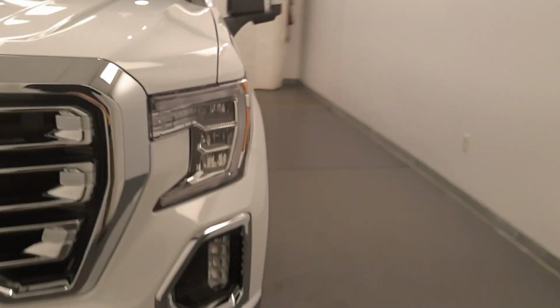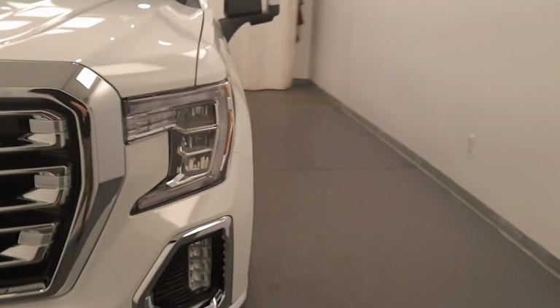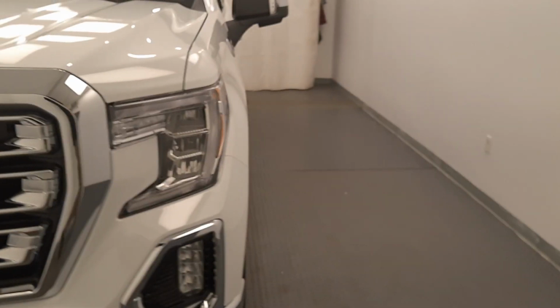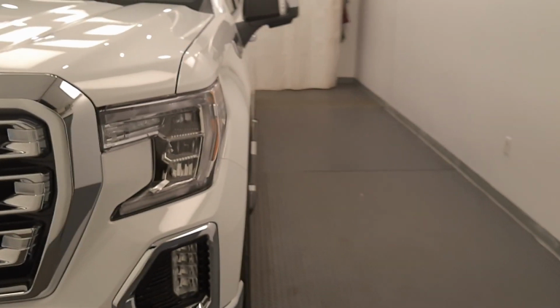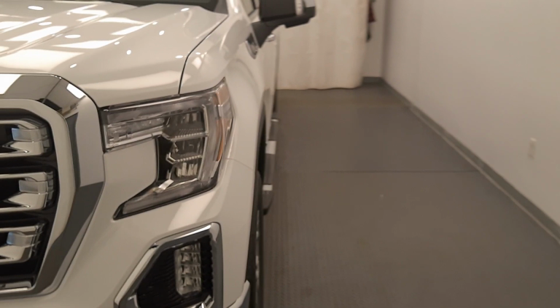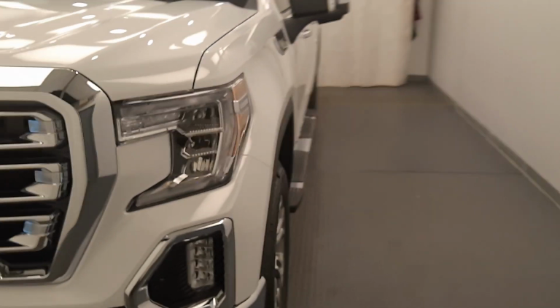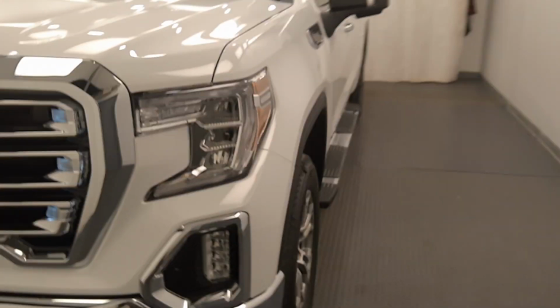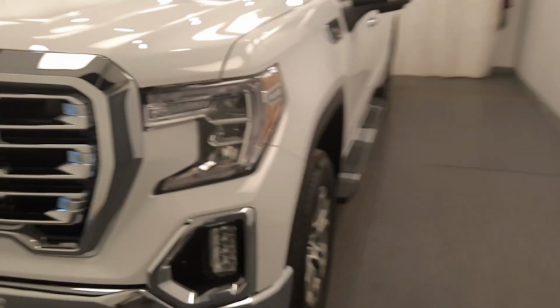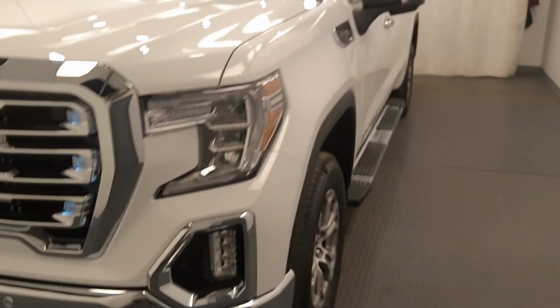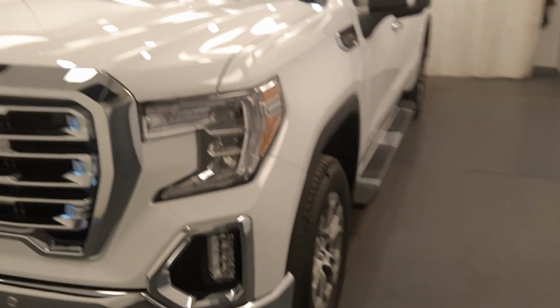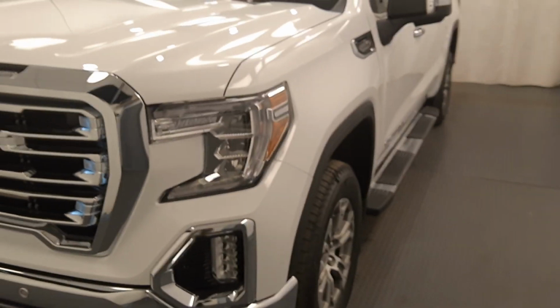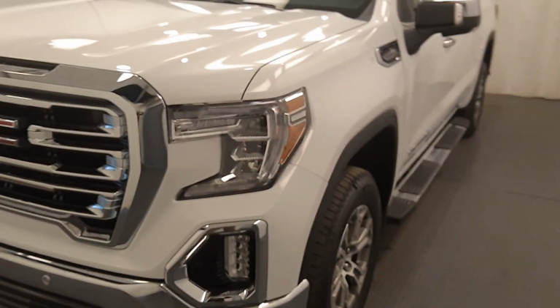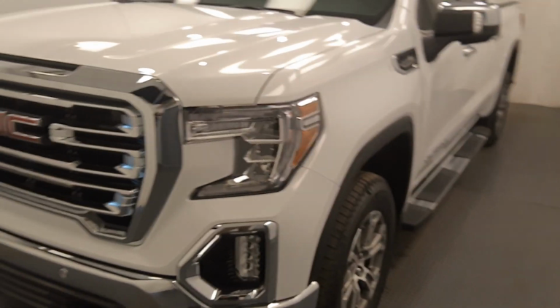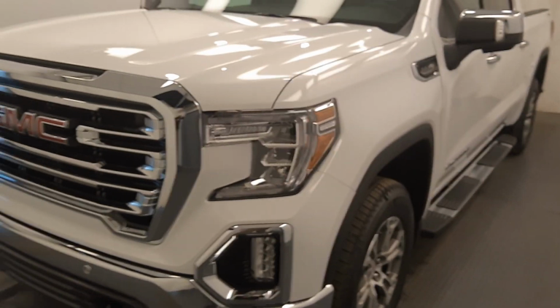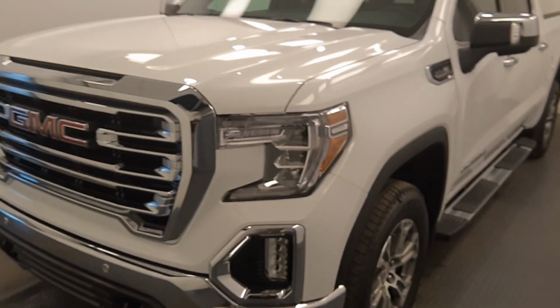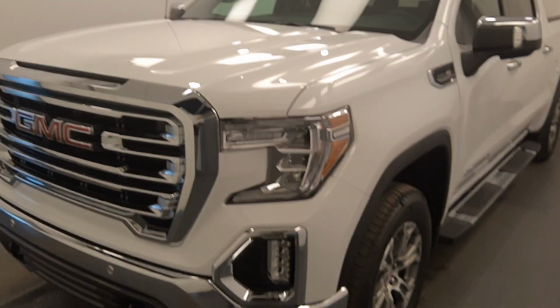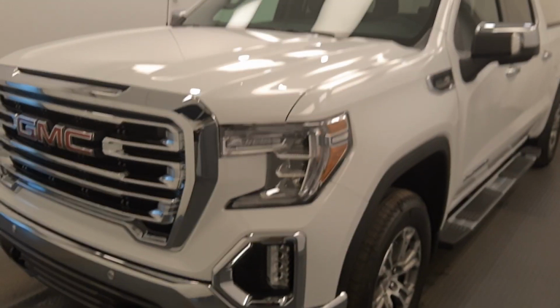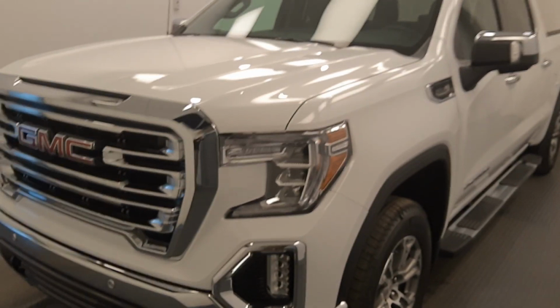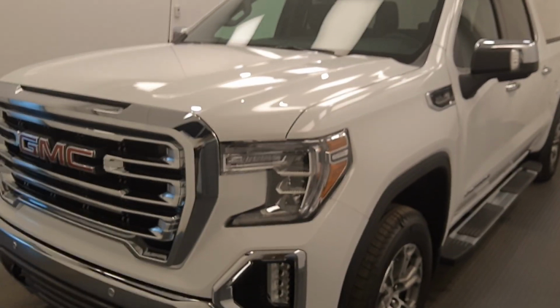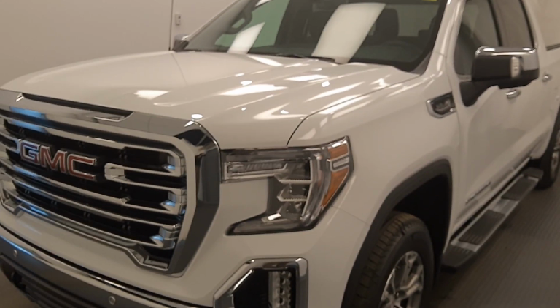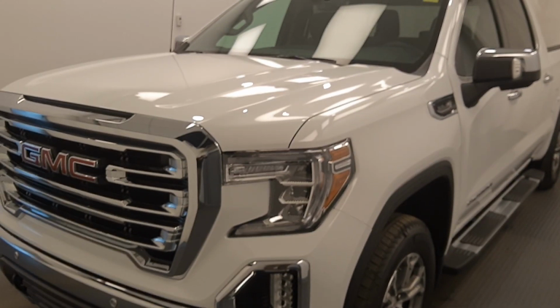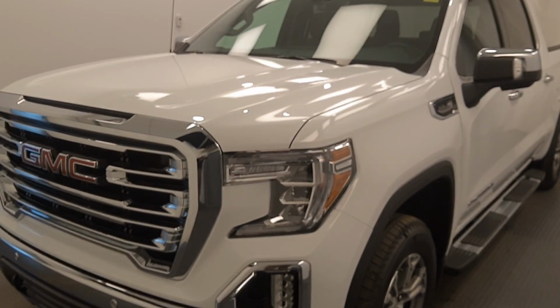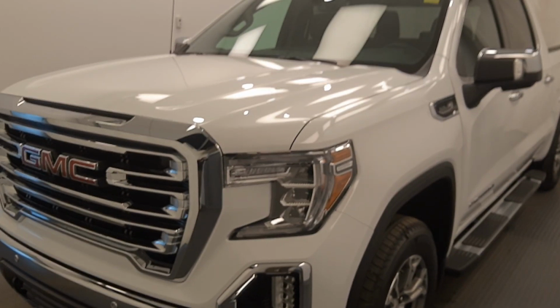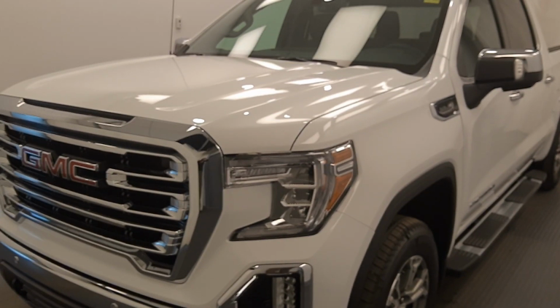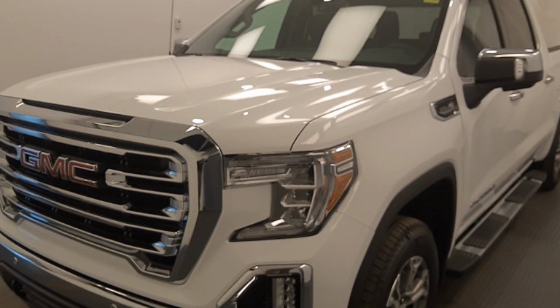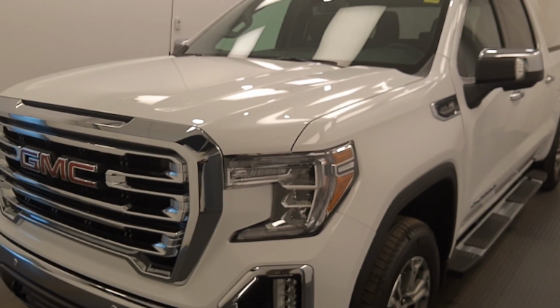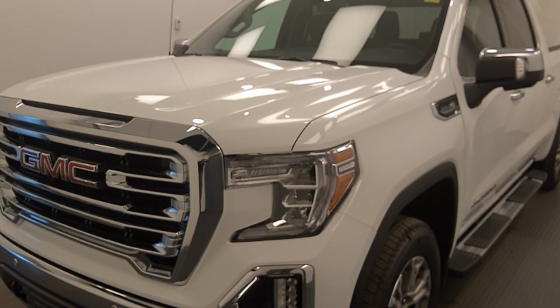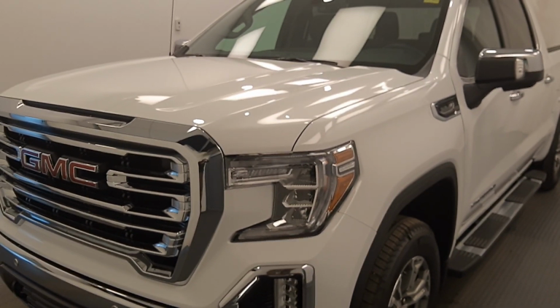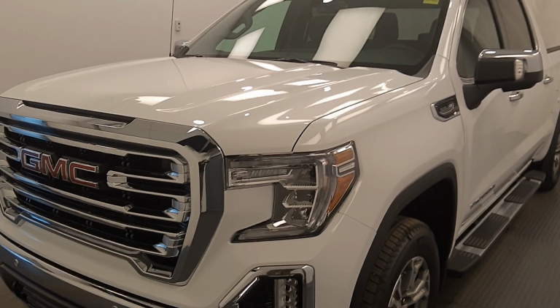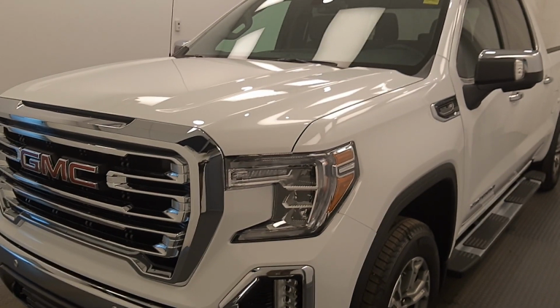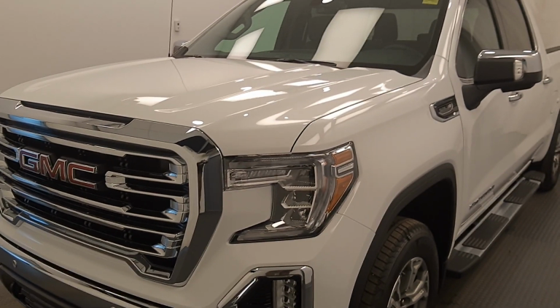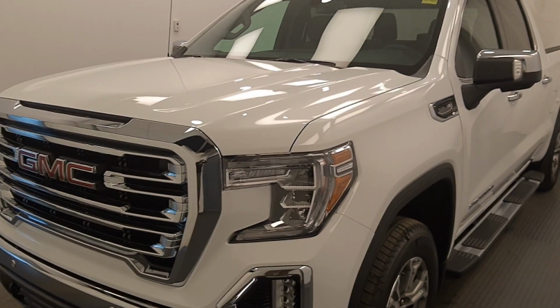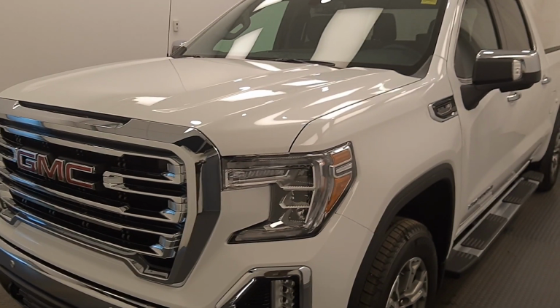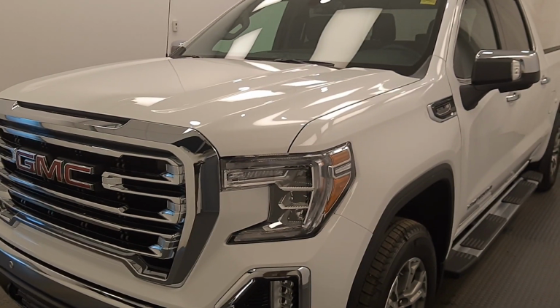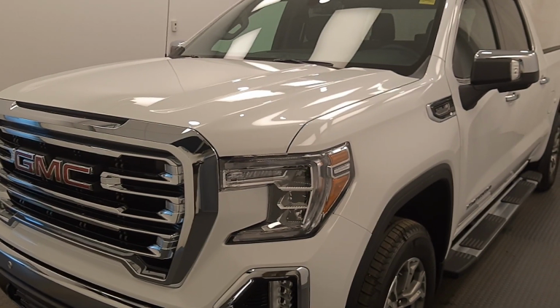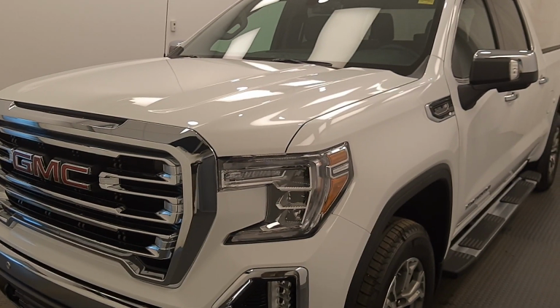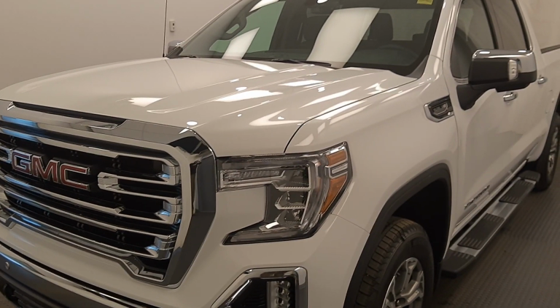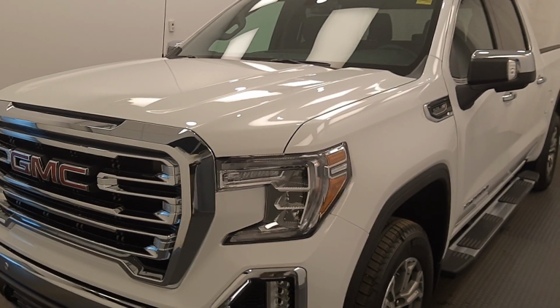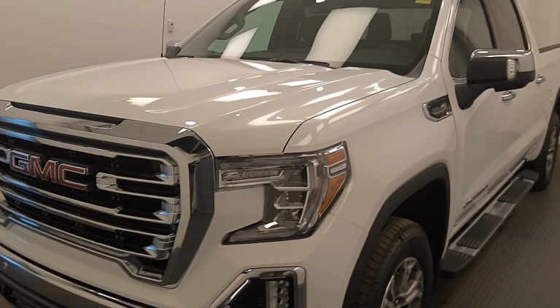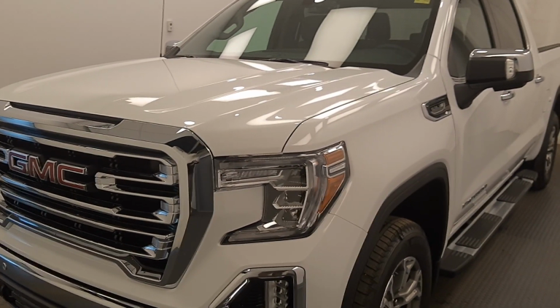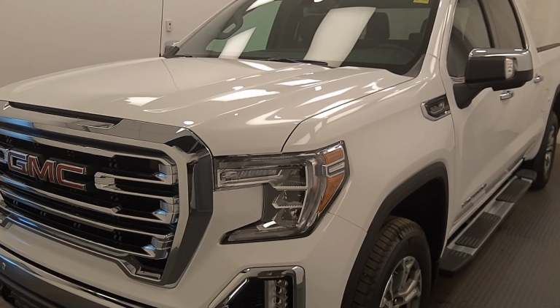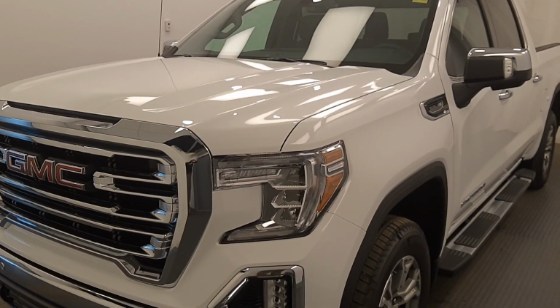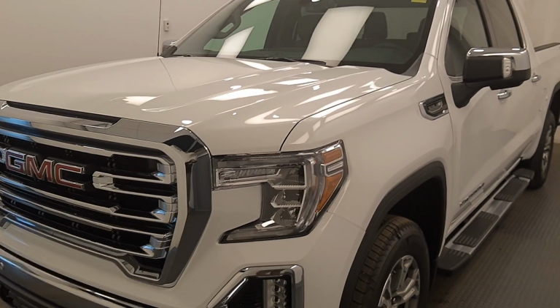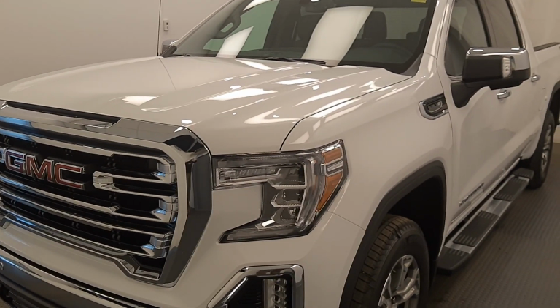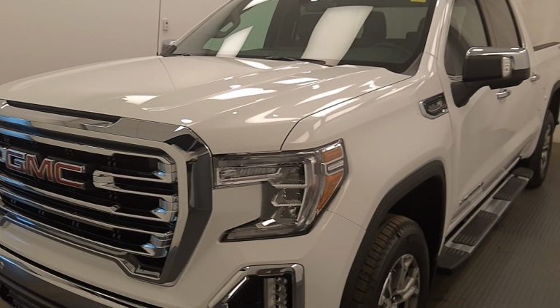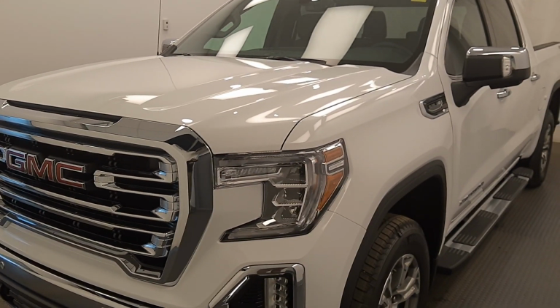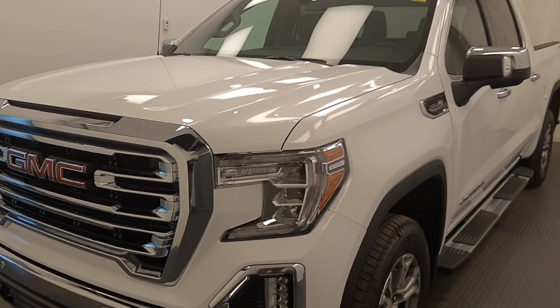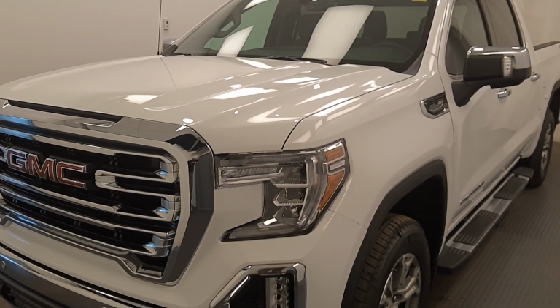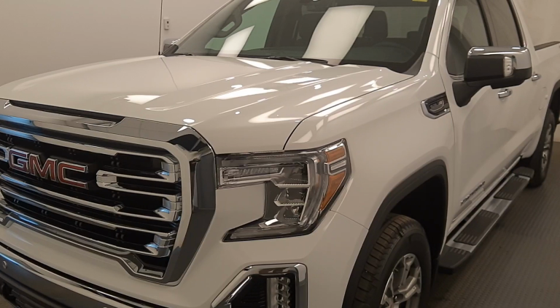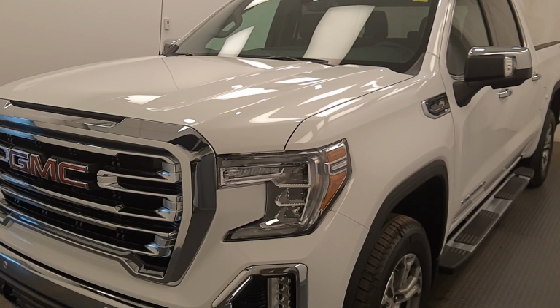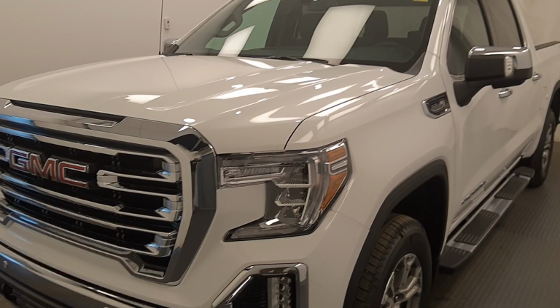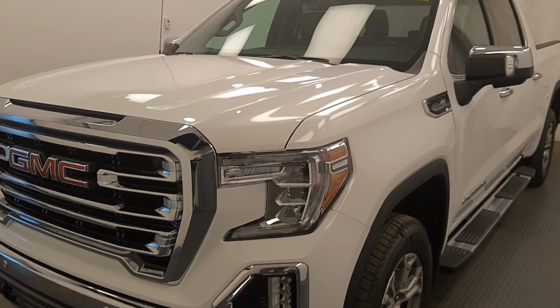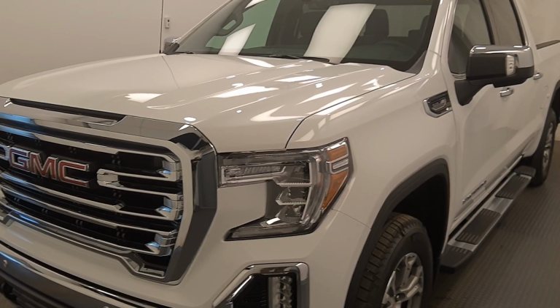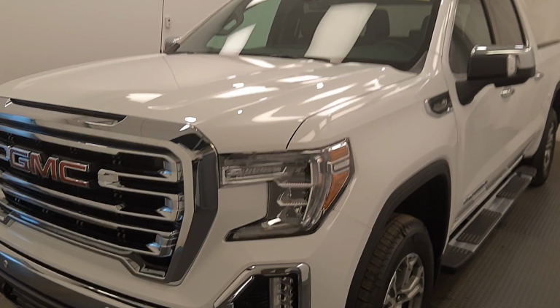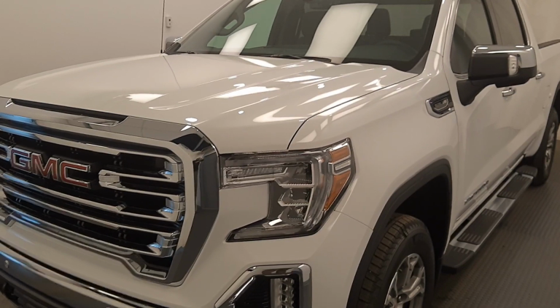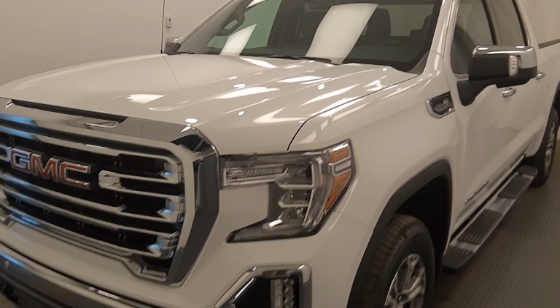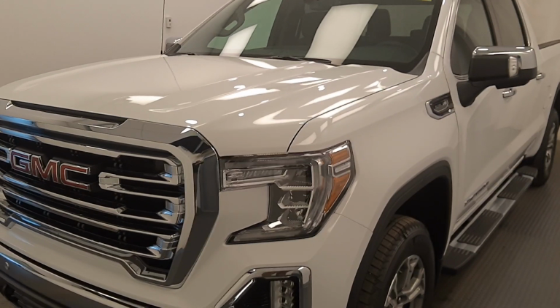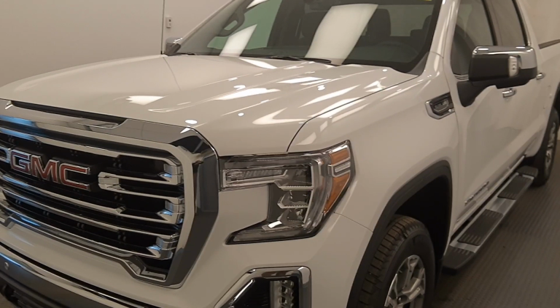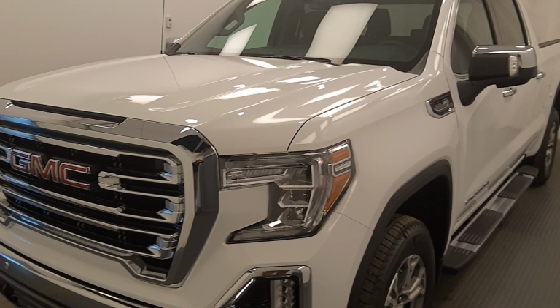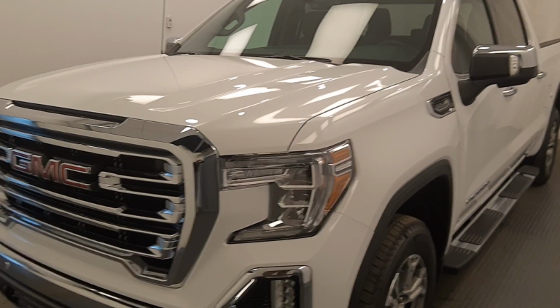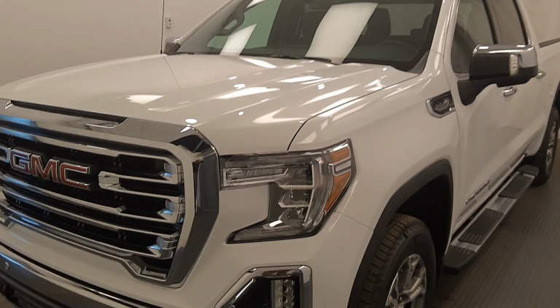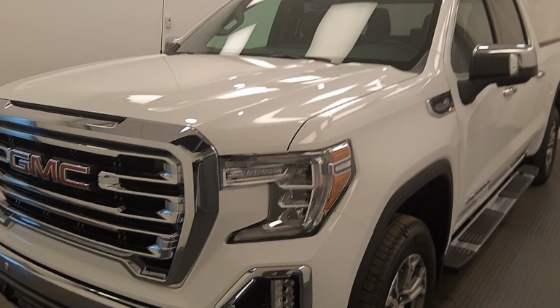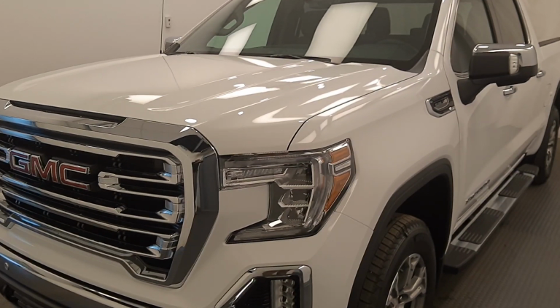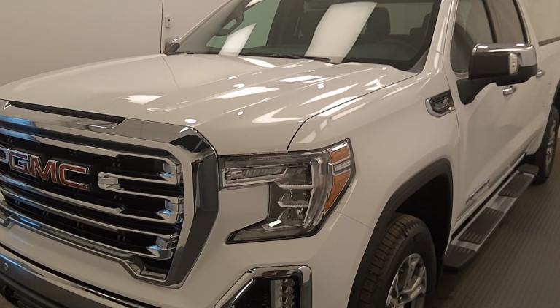Once again, this is stock number 221-935, a 2021 GMC 1500 SLT in Summit White.